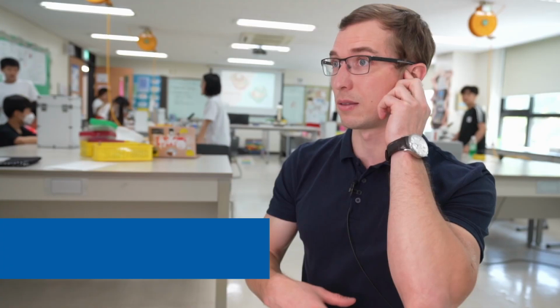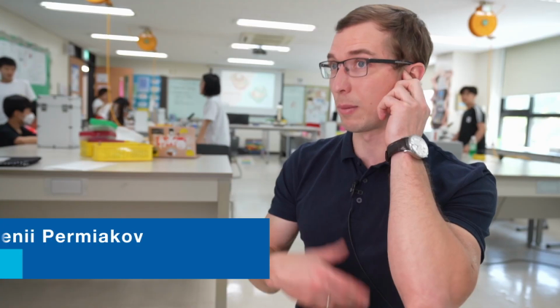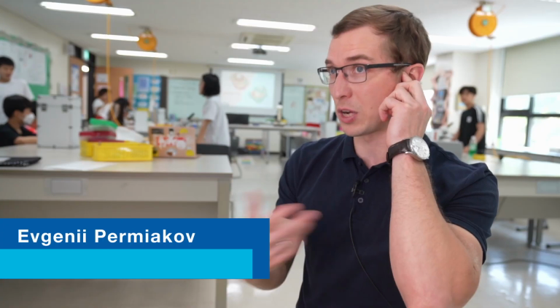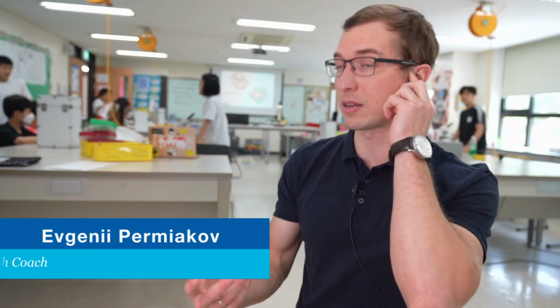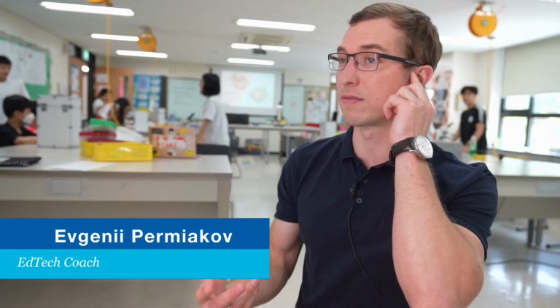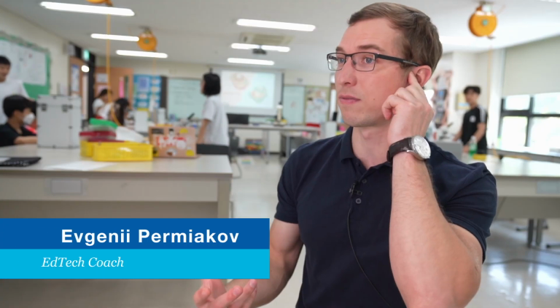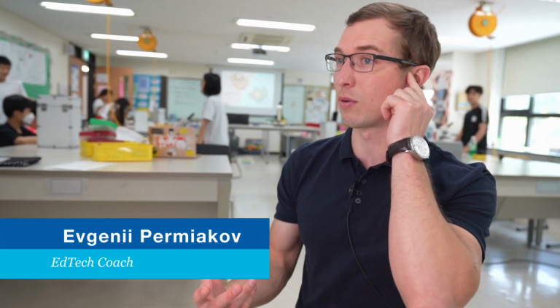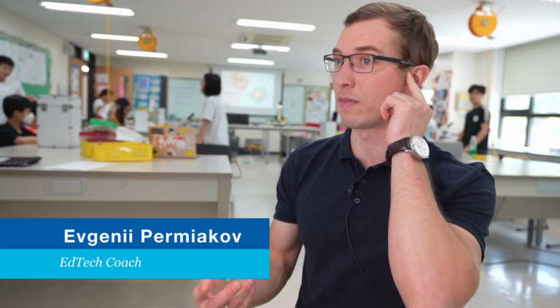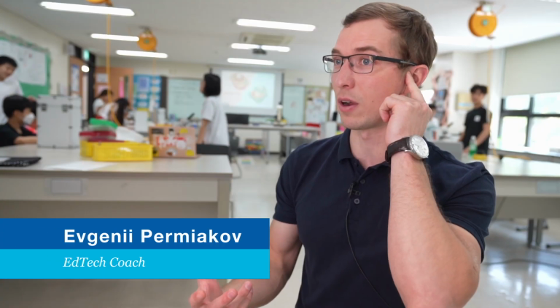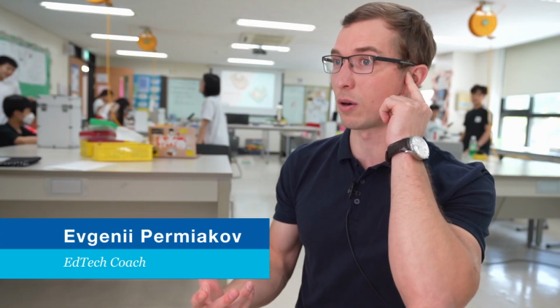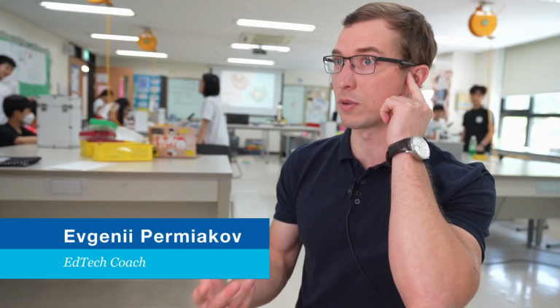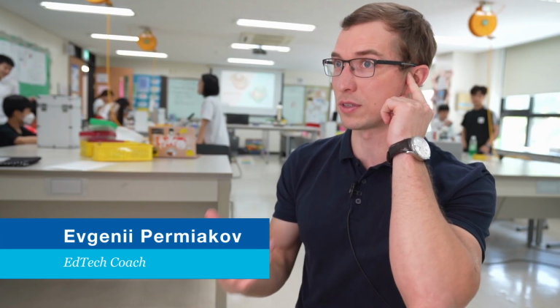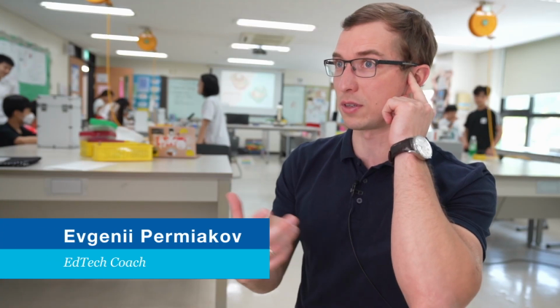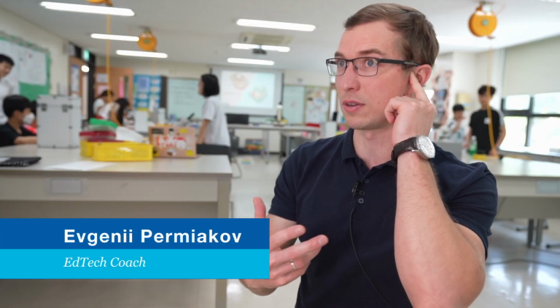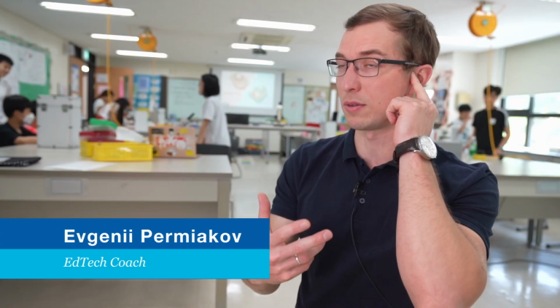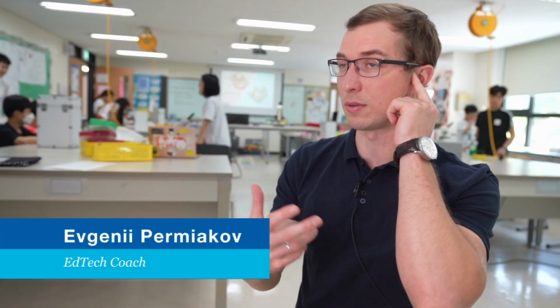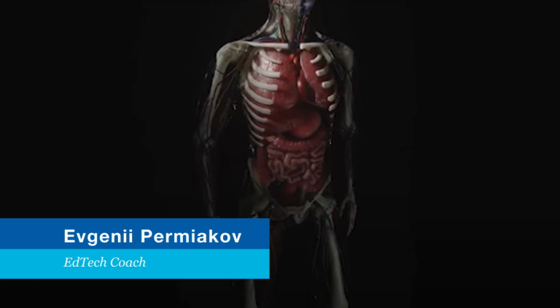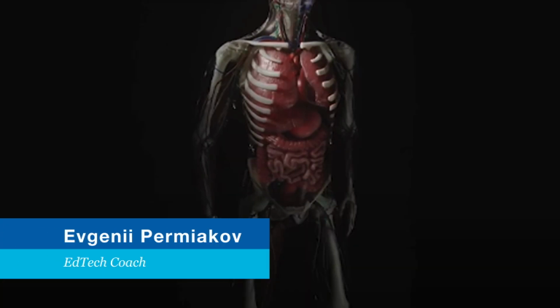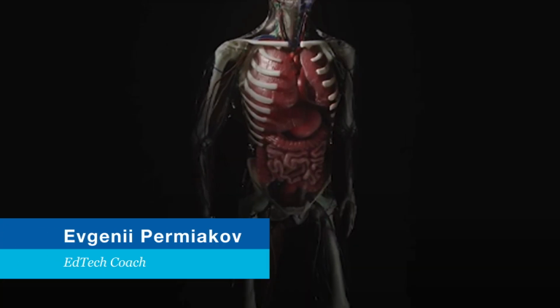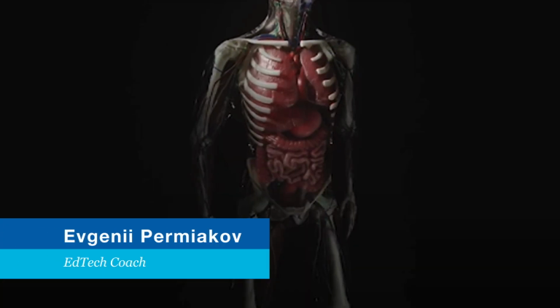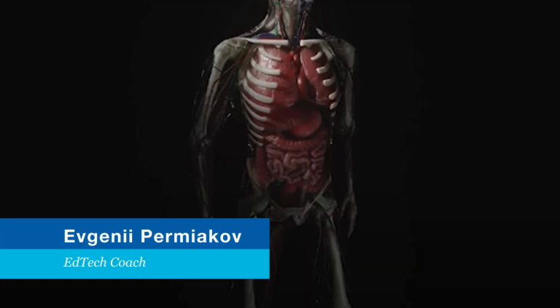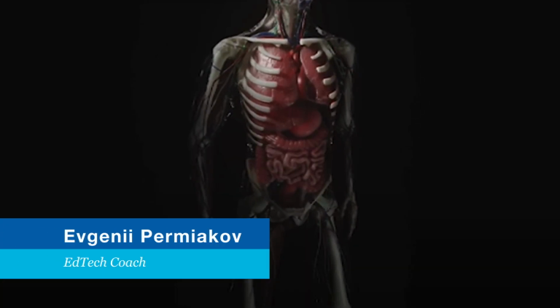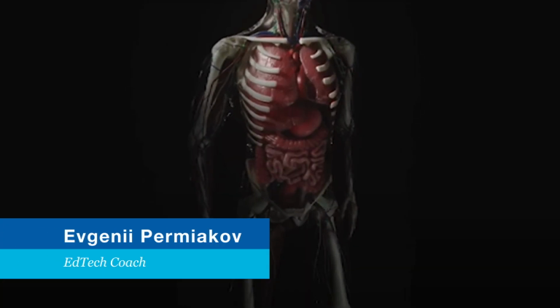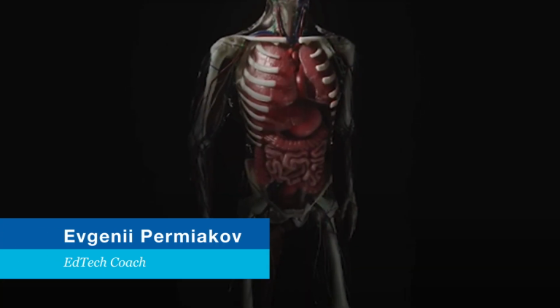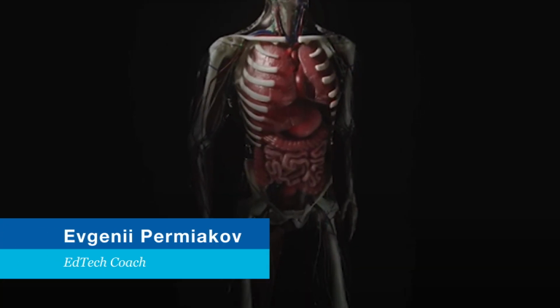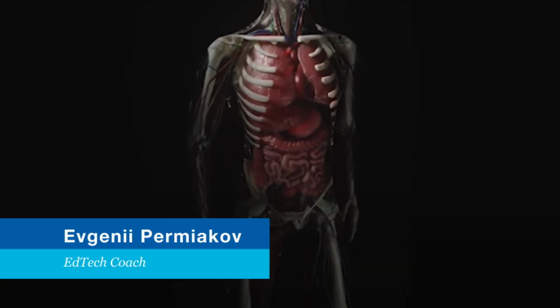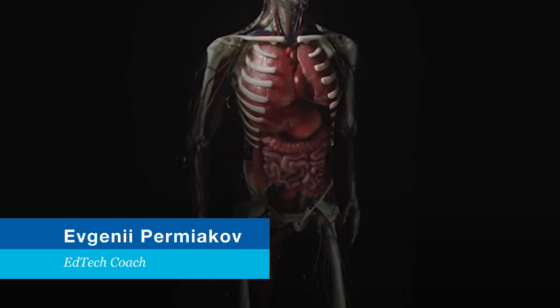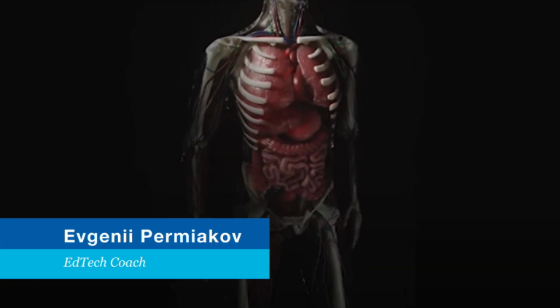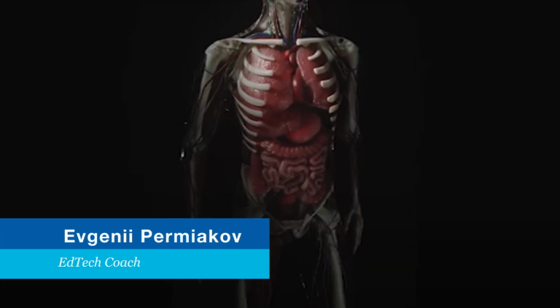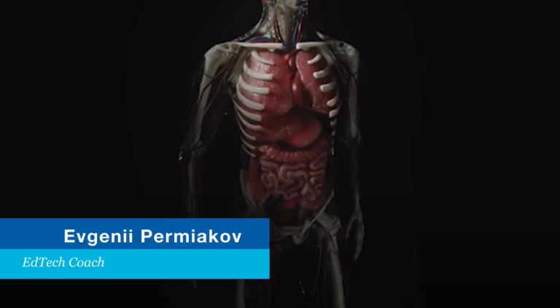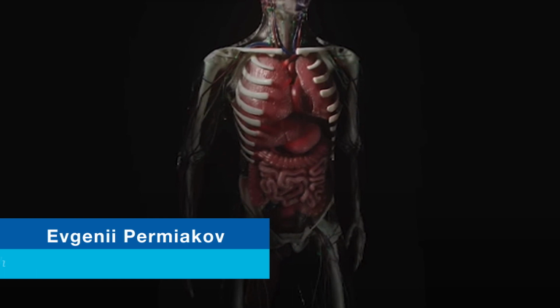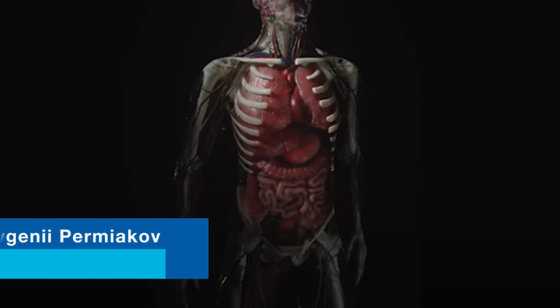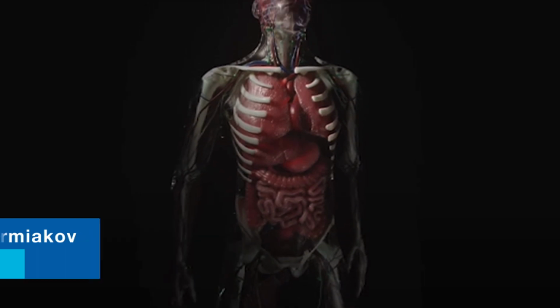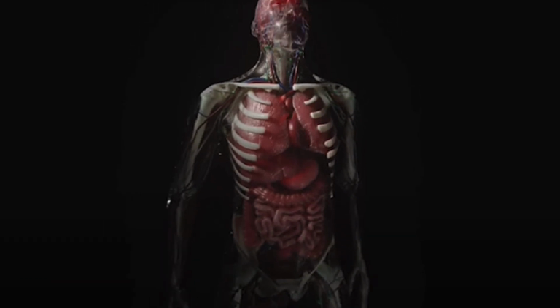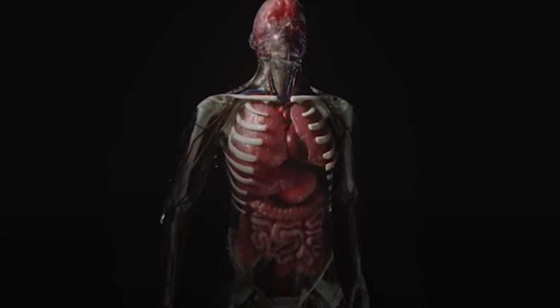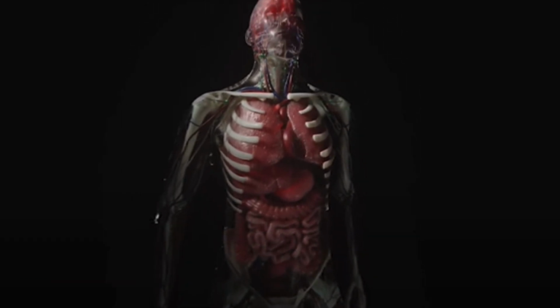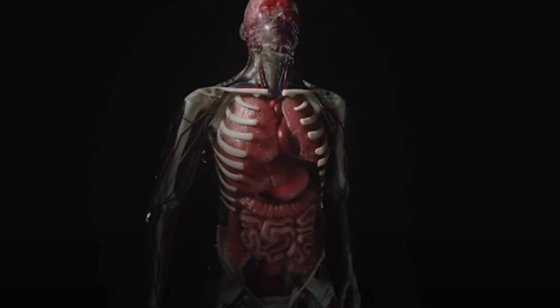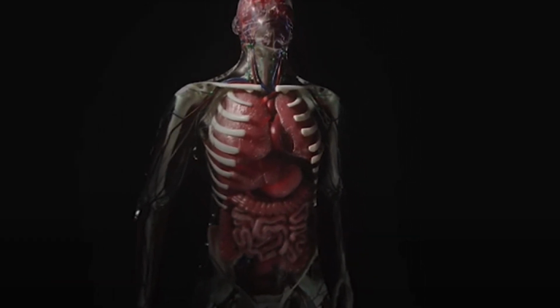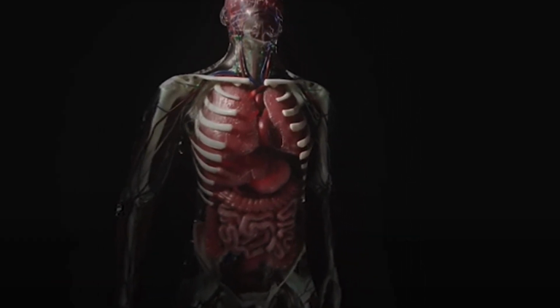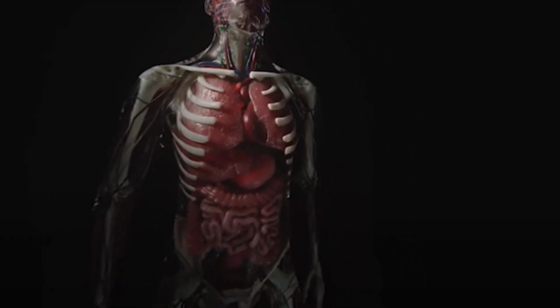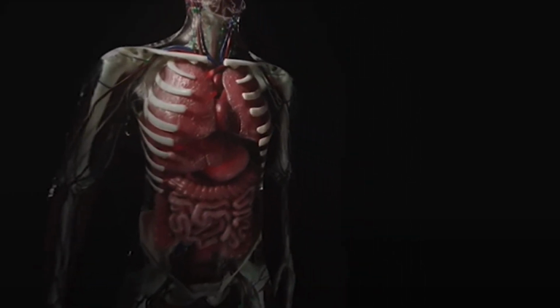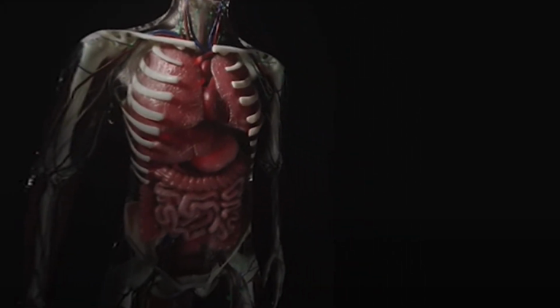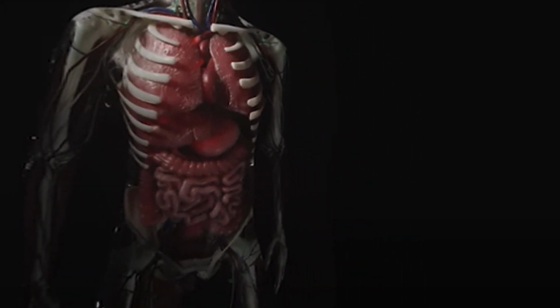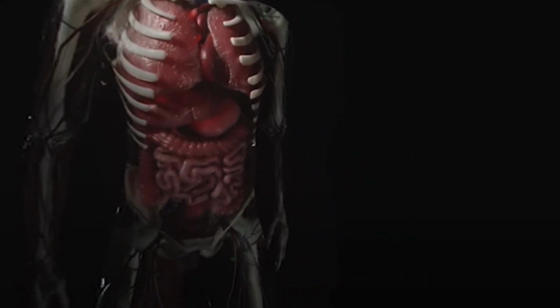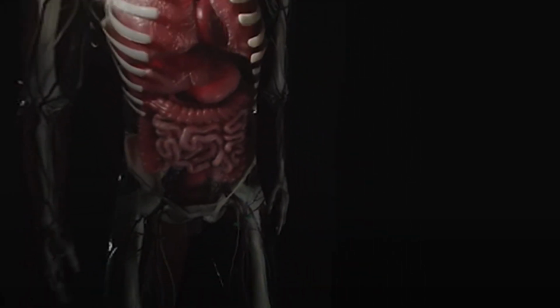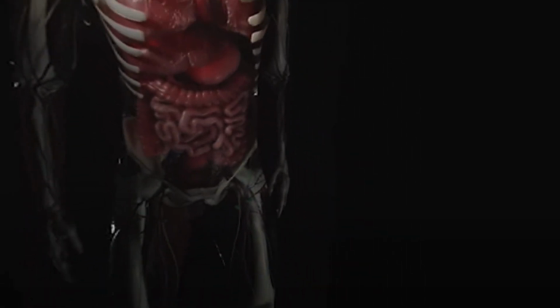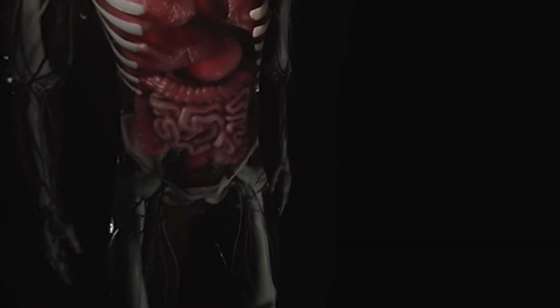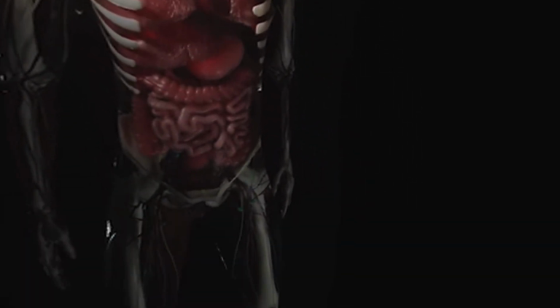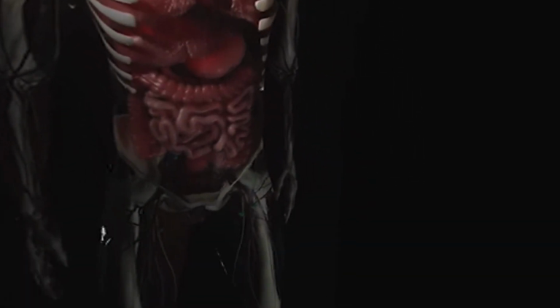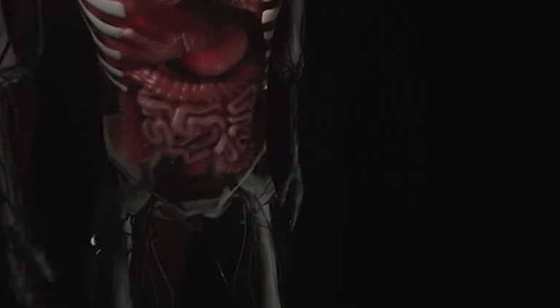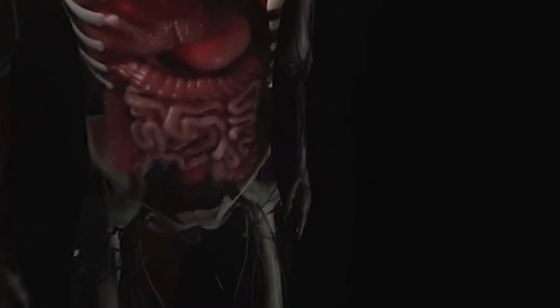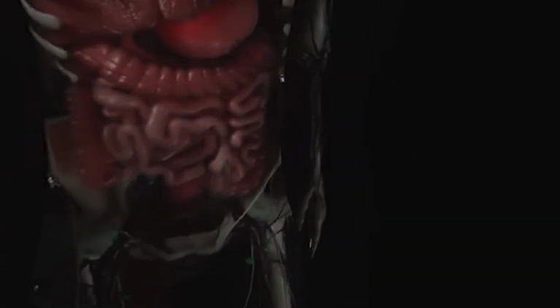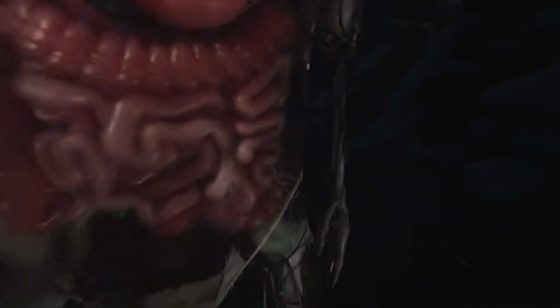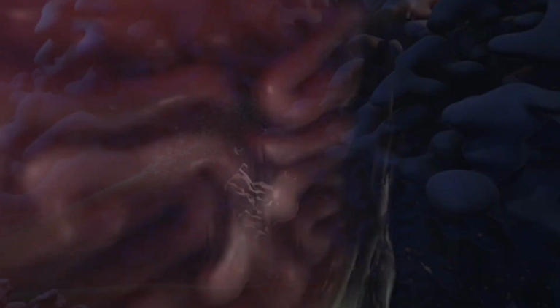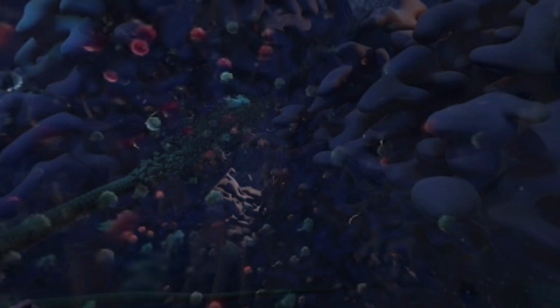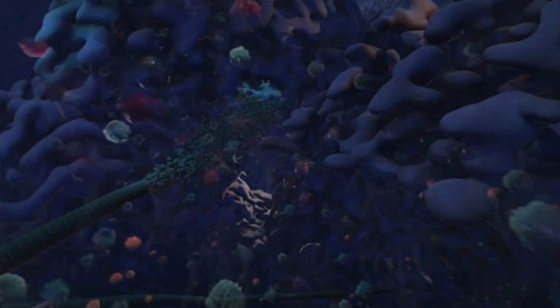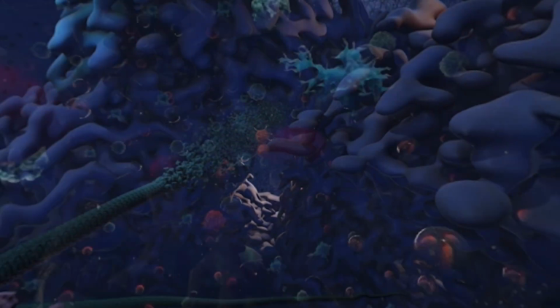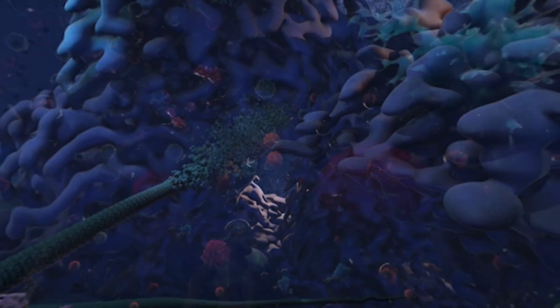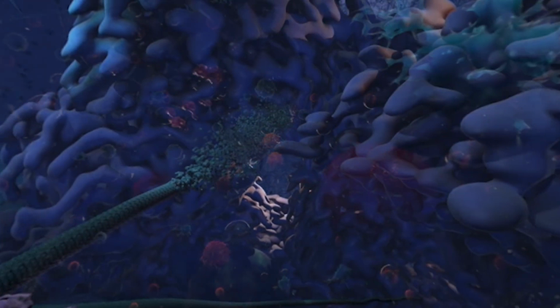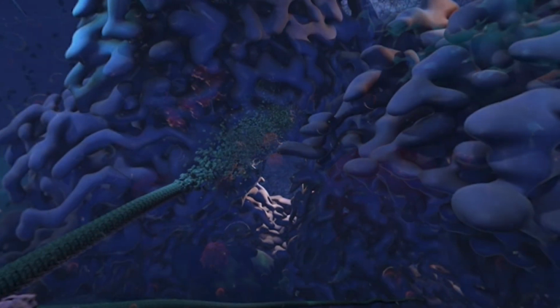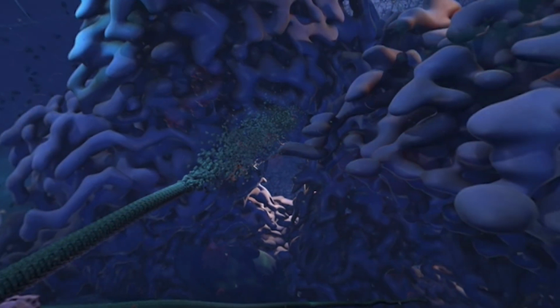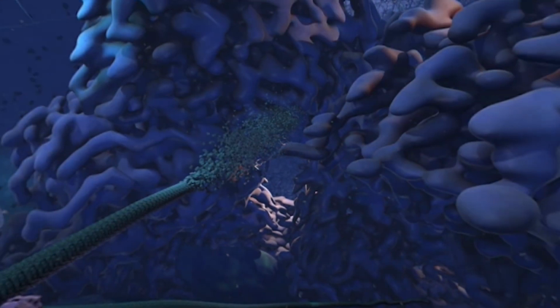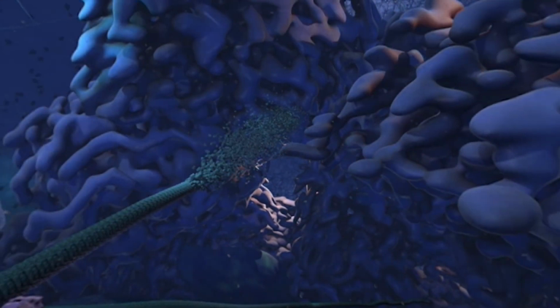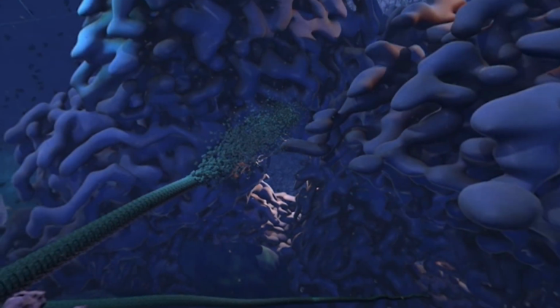The objective for VR was to give students a chance to go inside a cell and see the organelles move, and have them experience the inside of the cell.